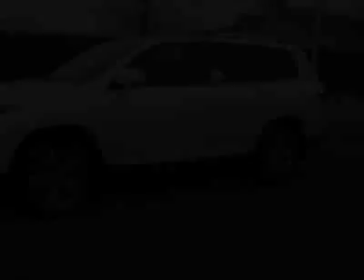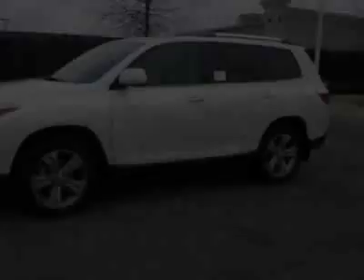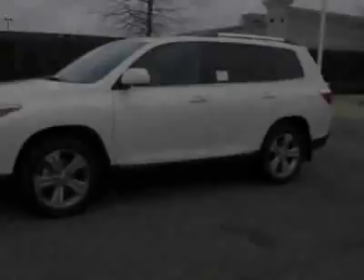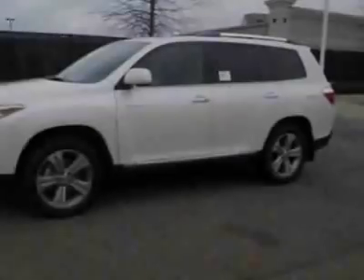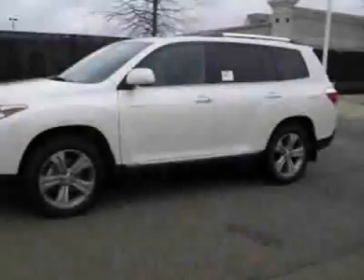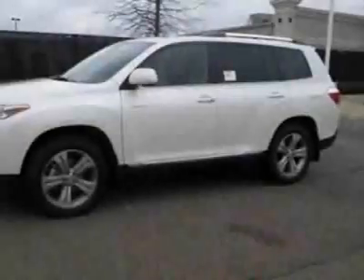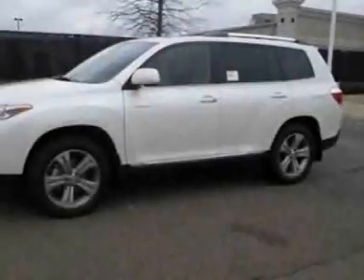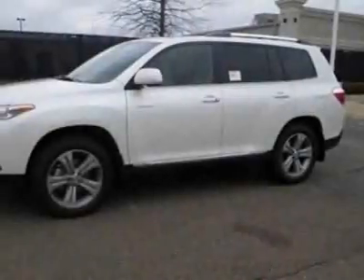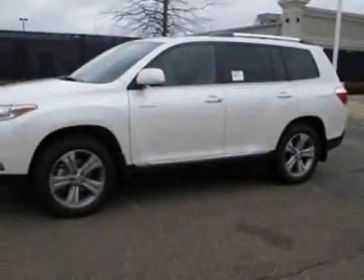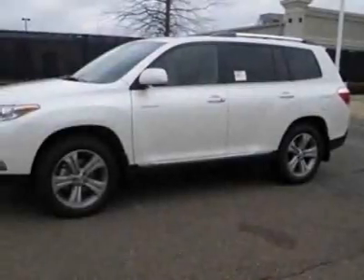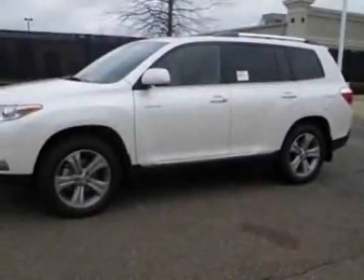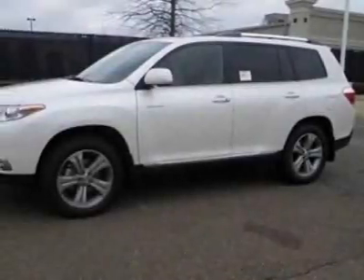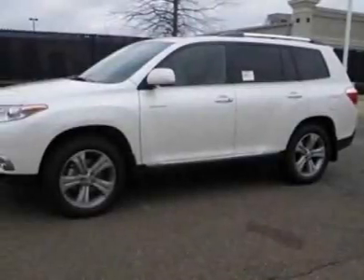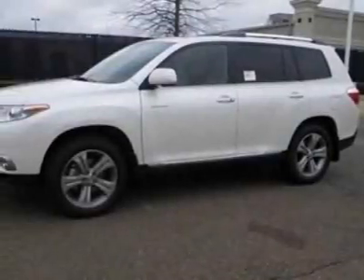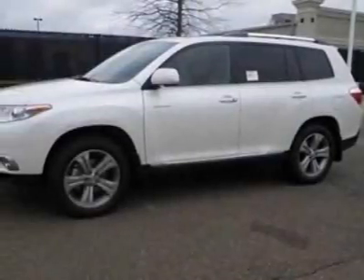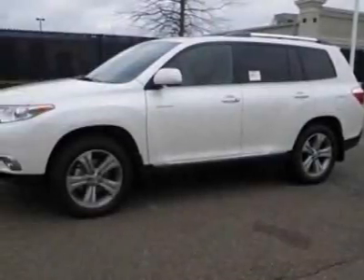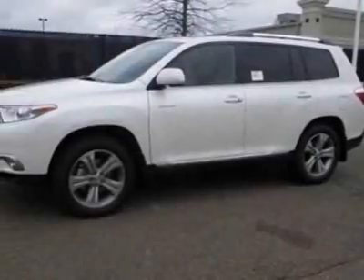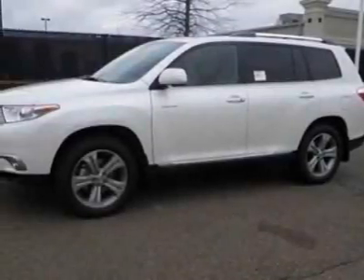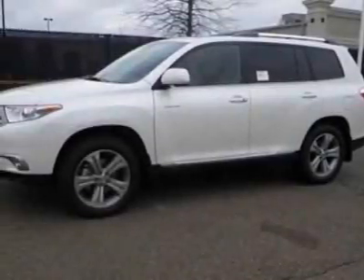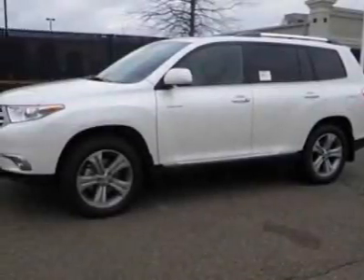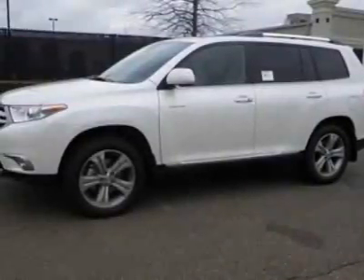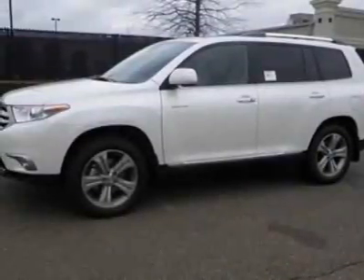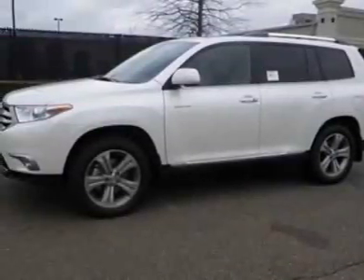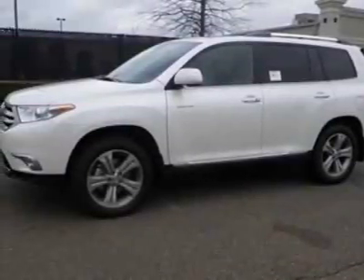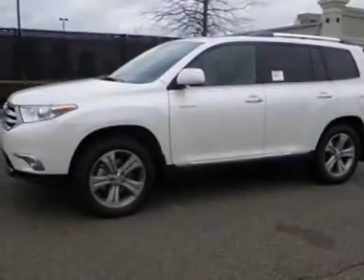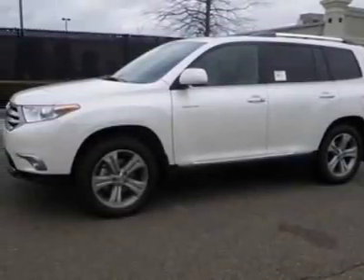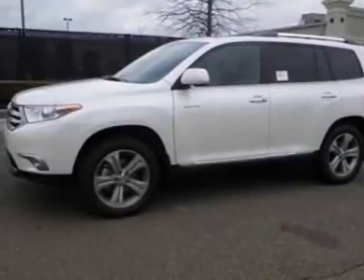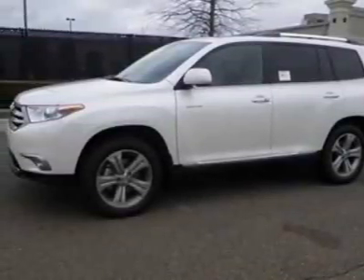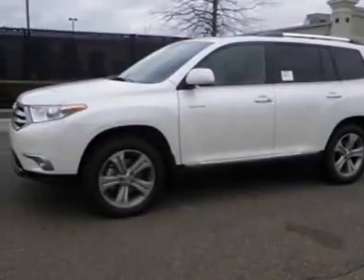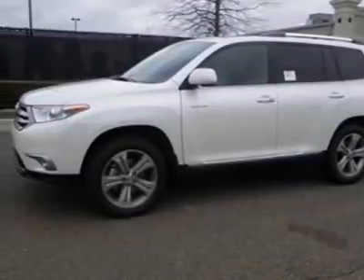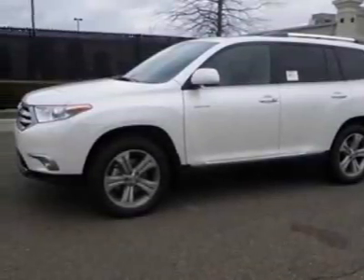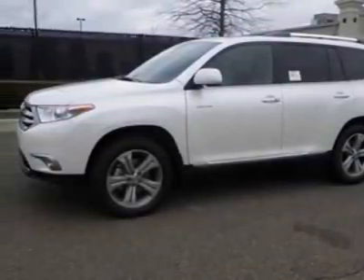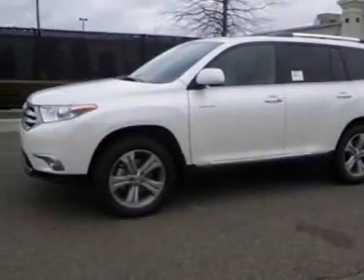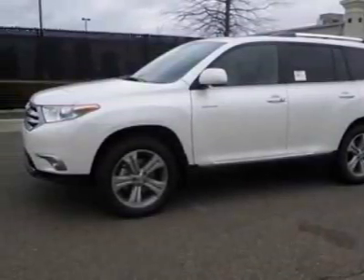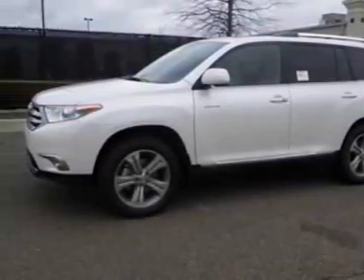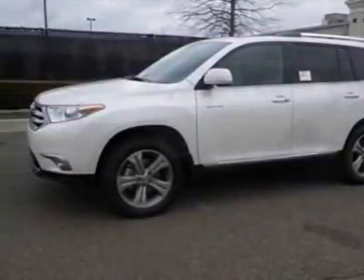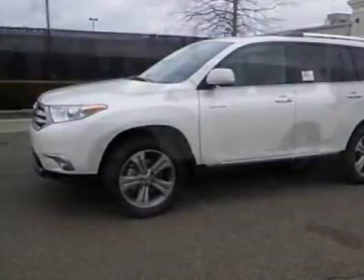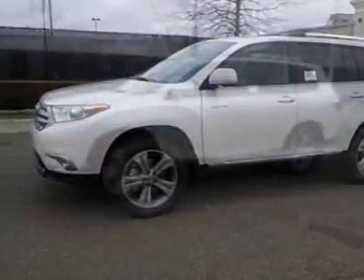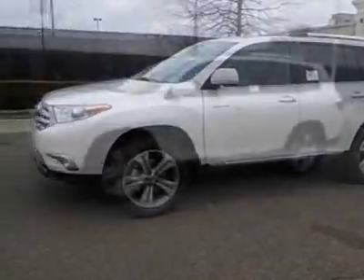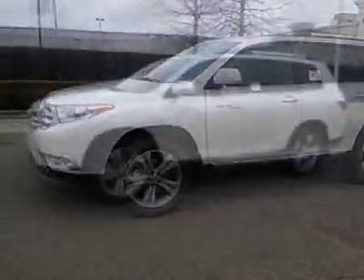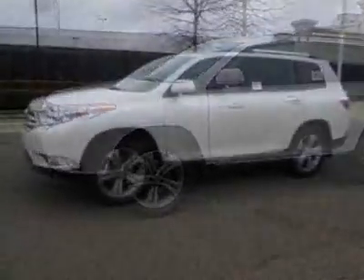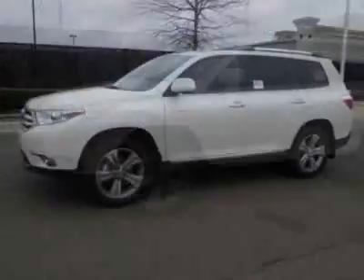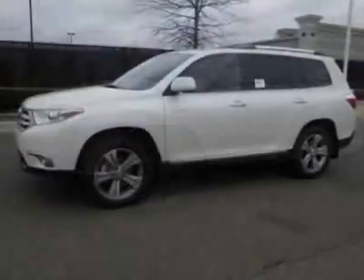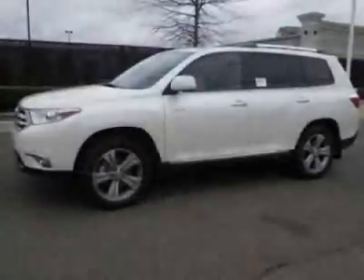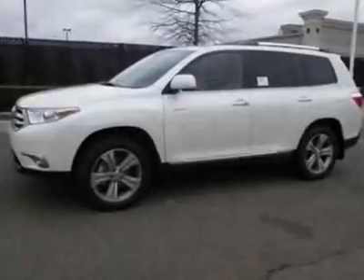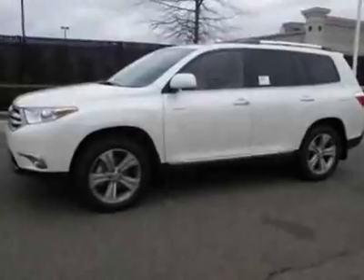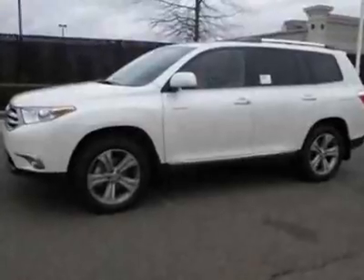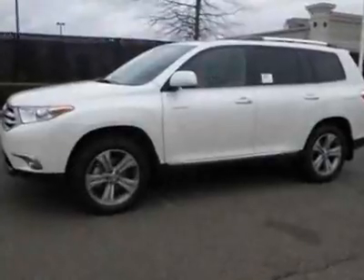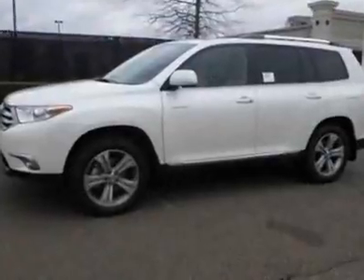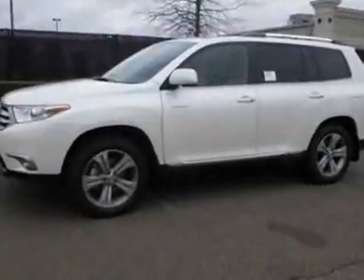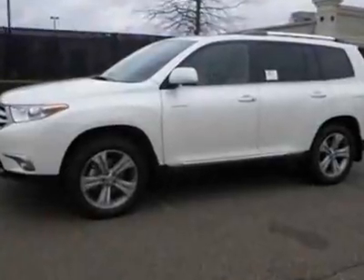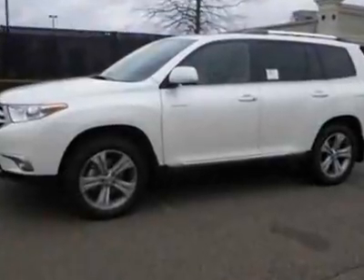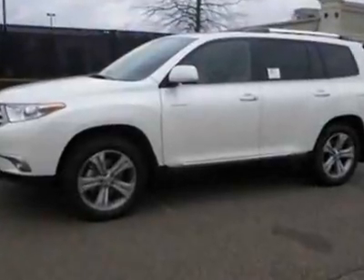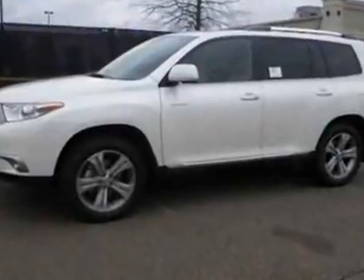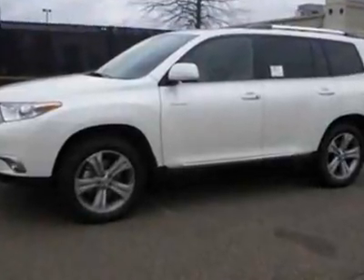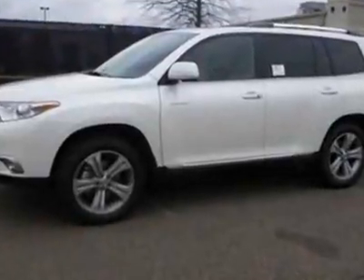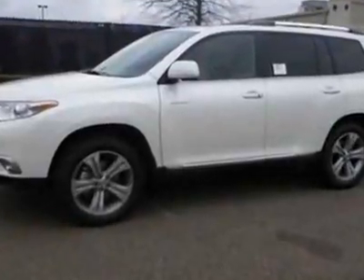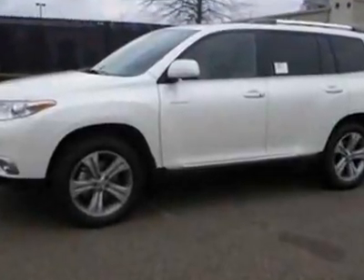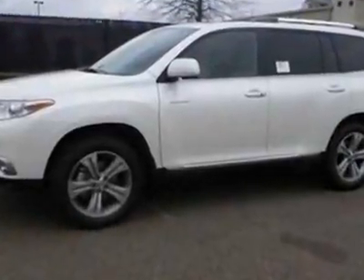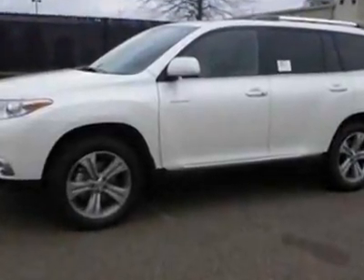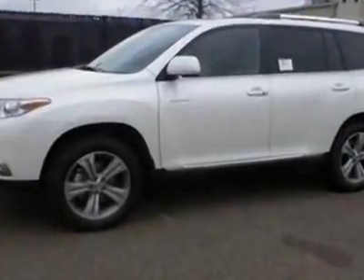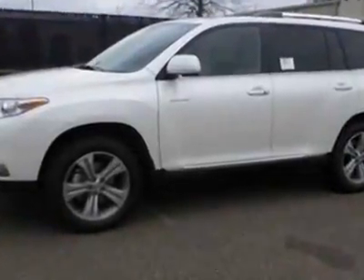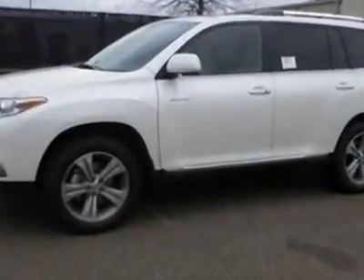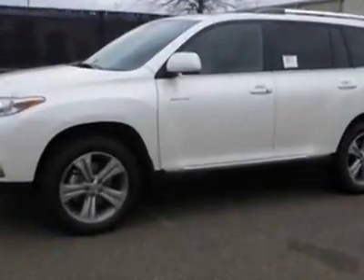Take a look at this new 2012 Toyota Highlander. For your protection, this vehicle has a full factory warranty.